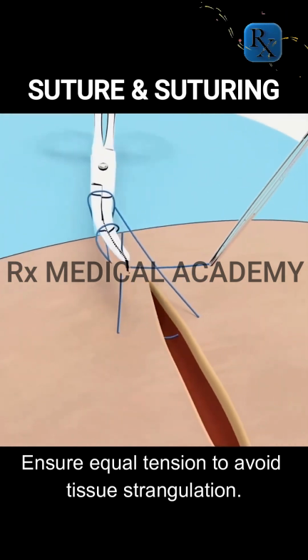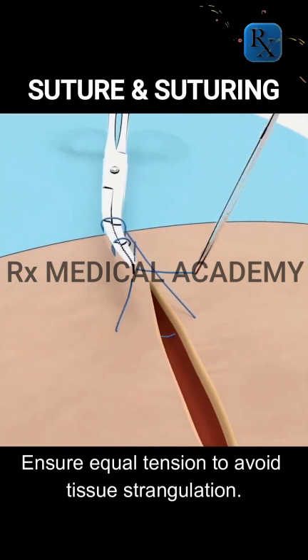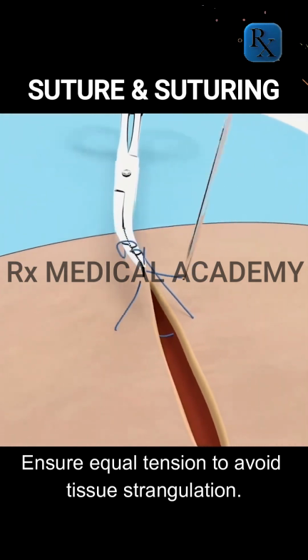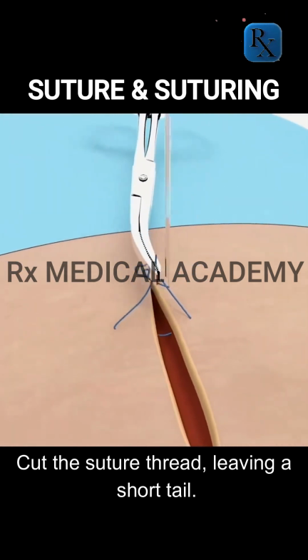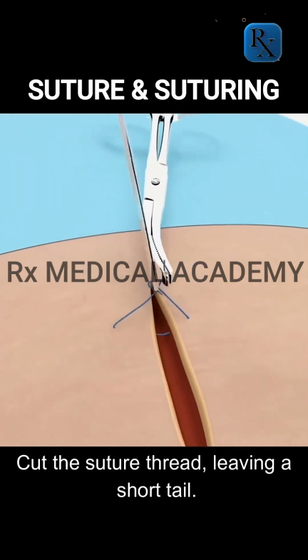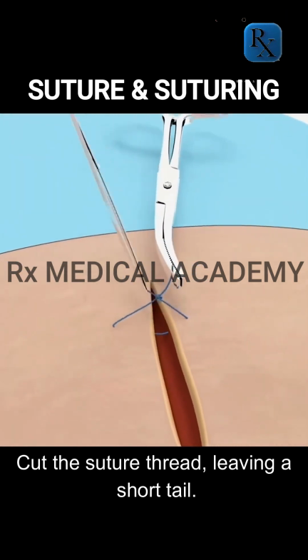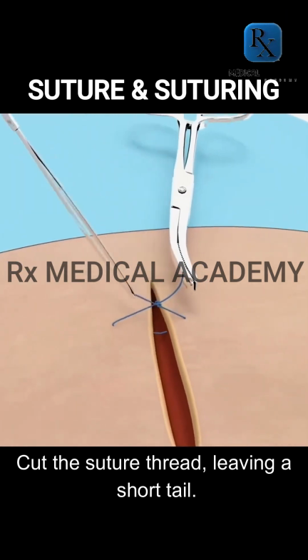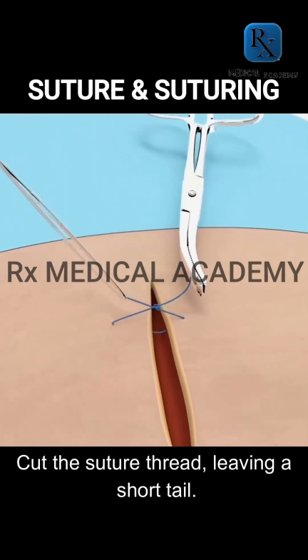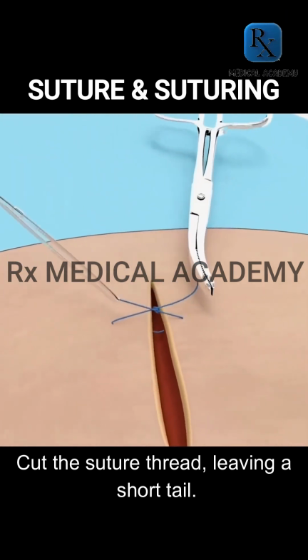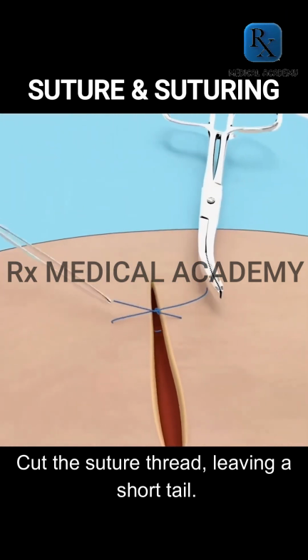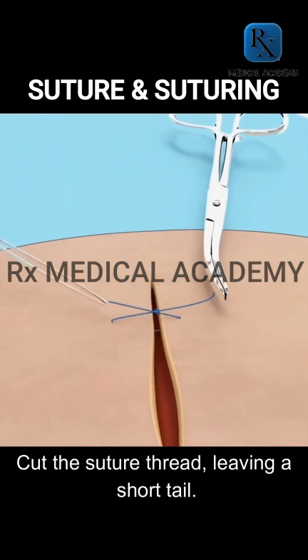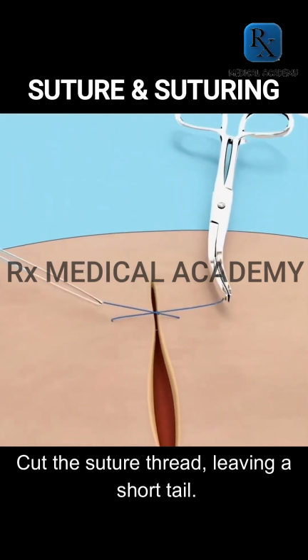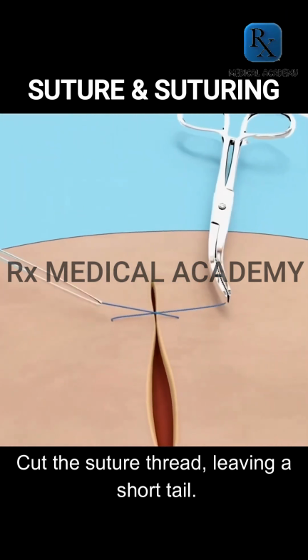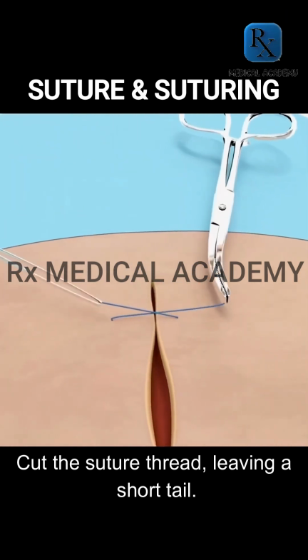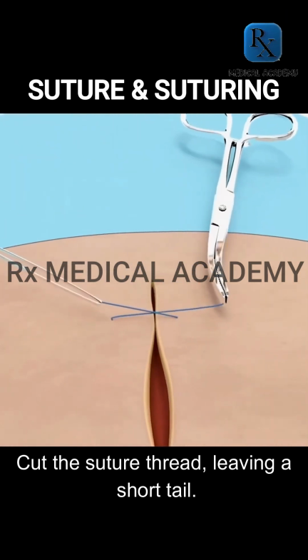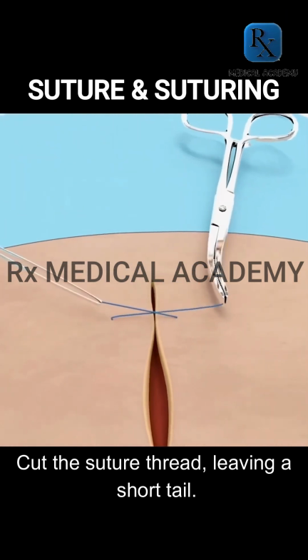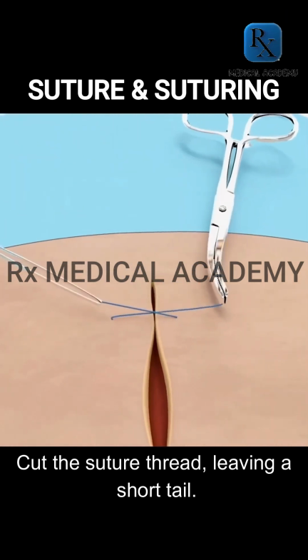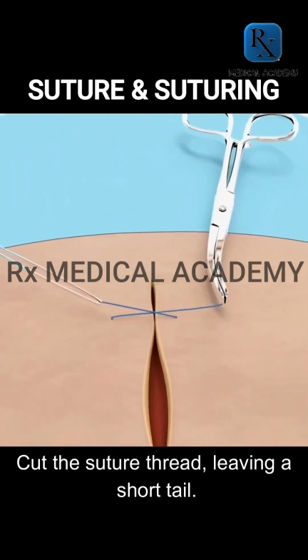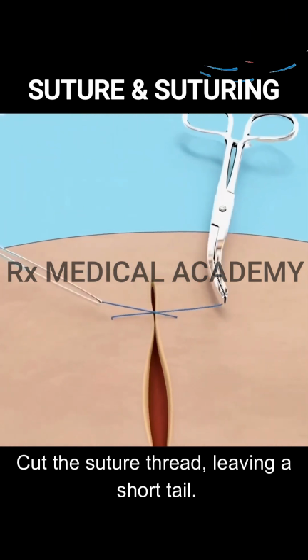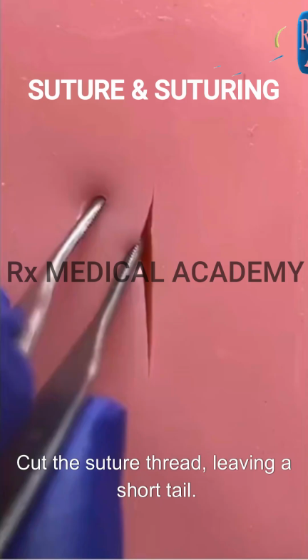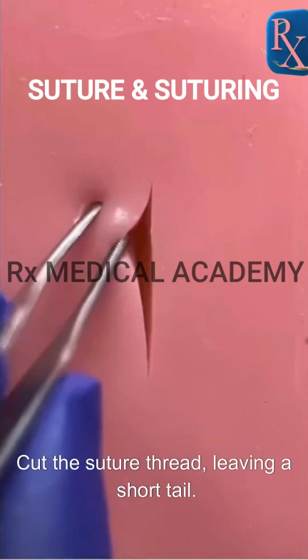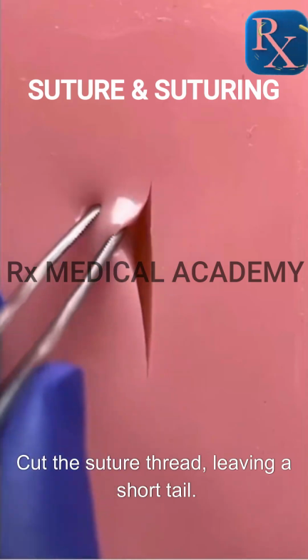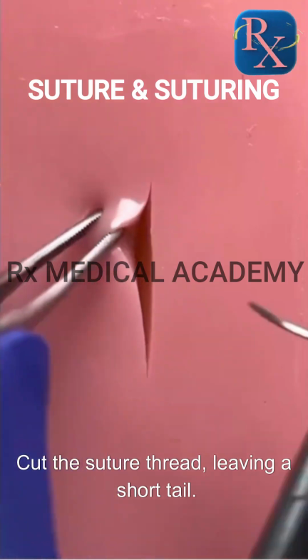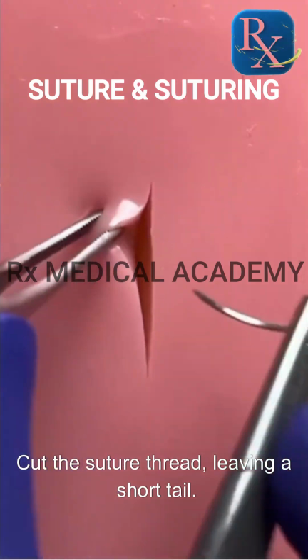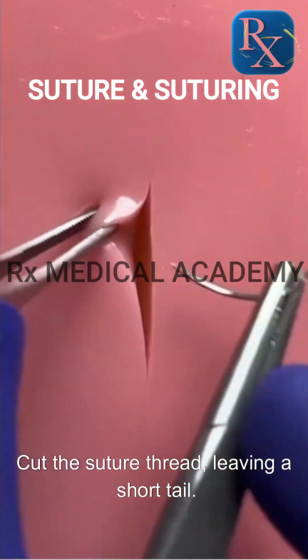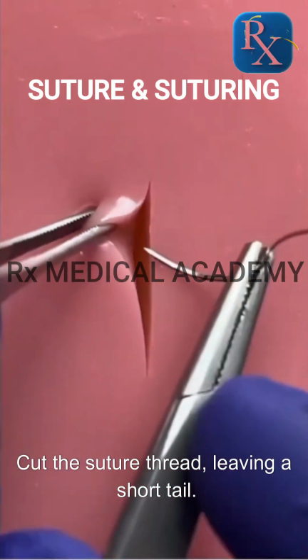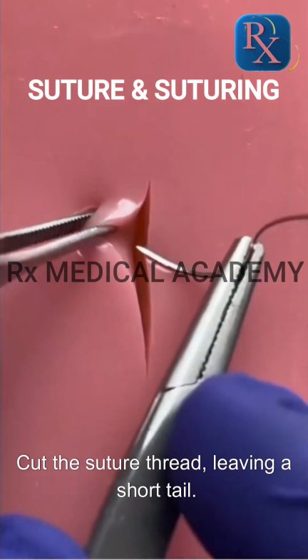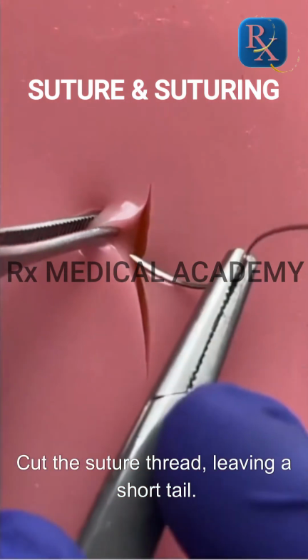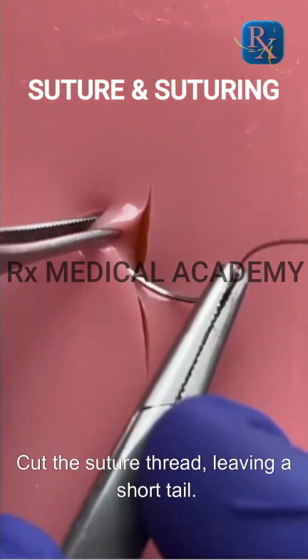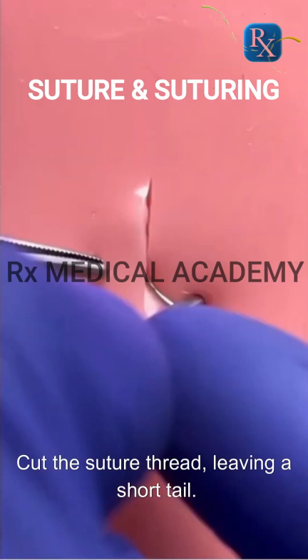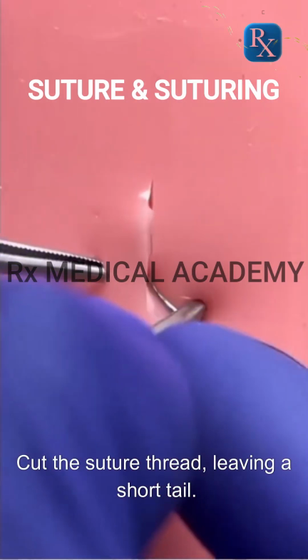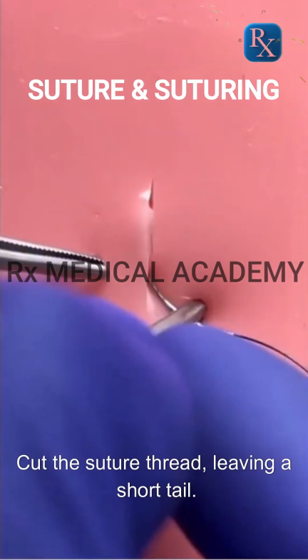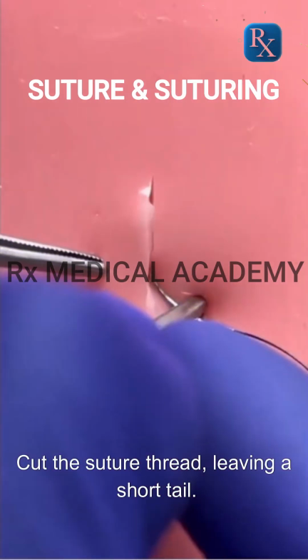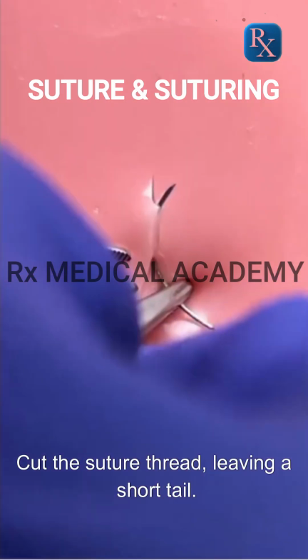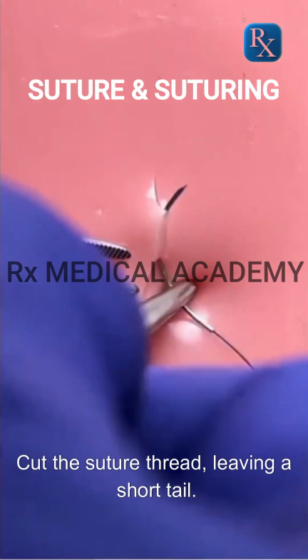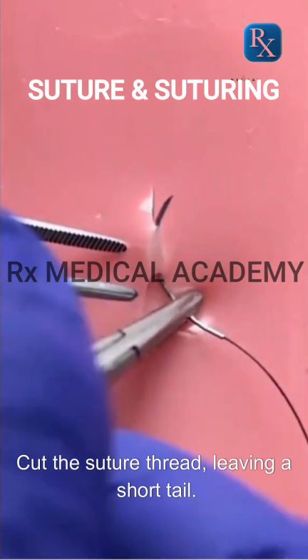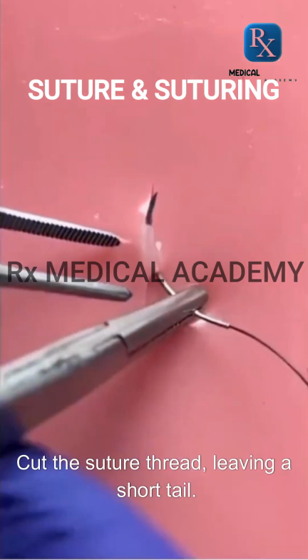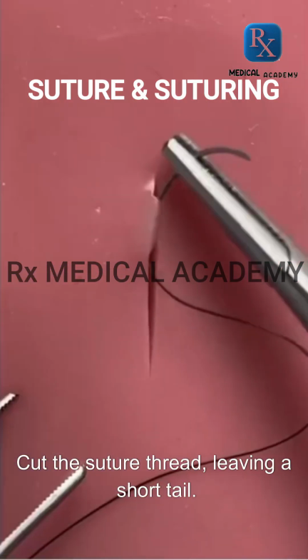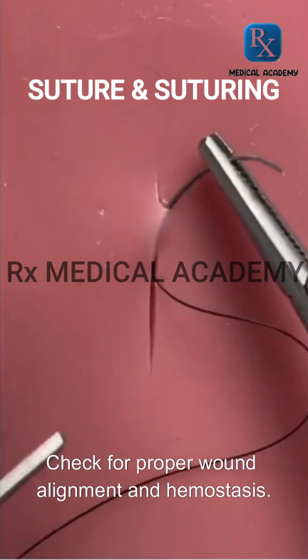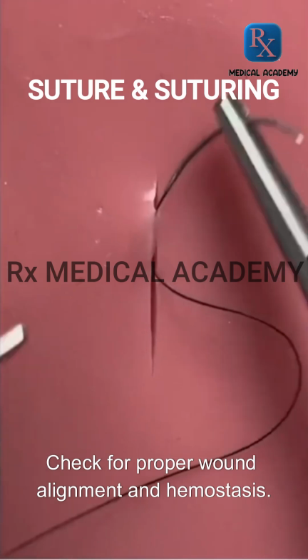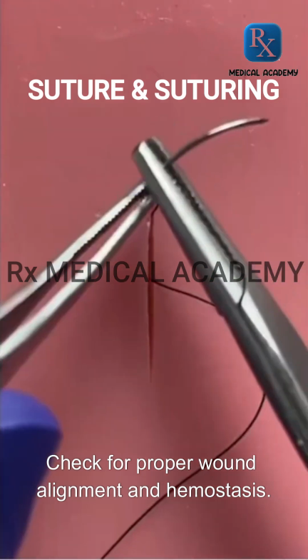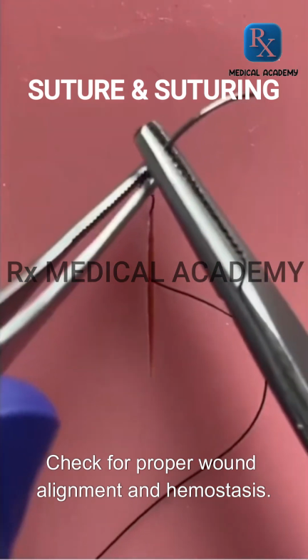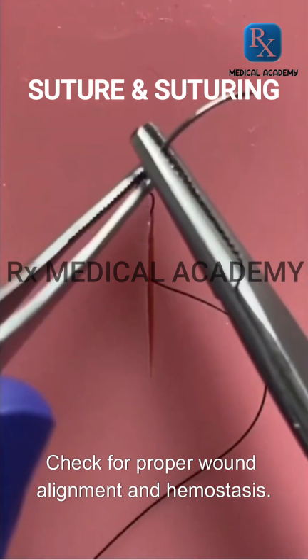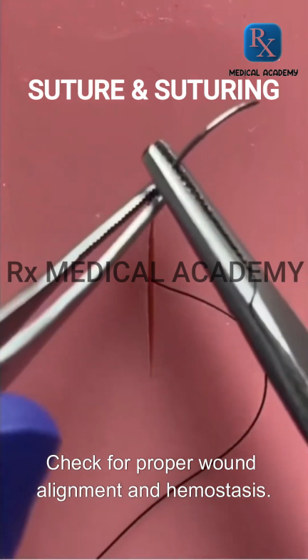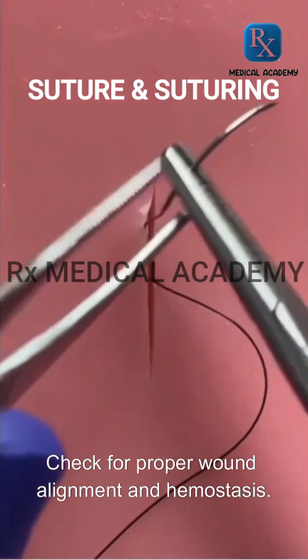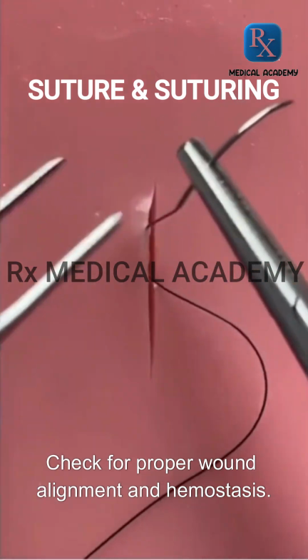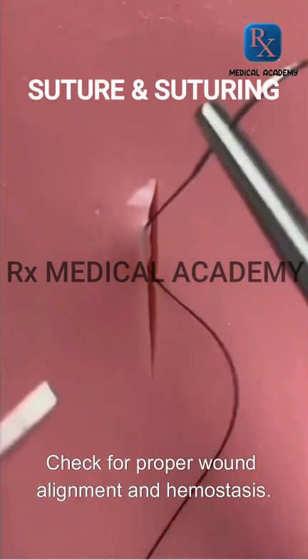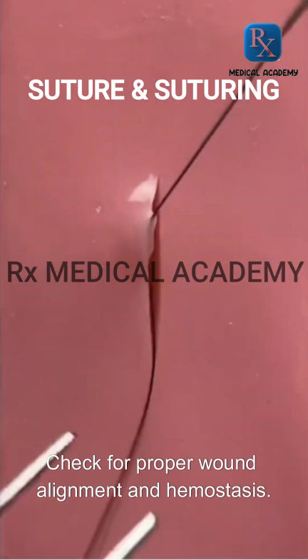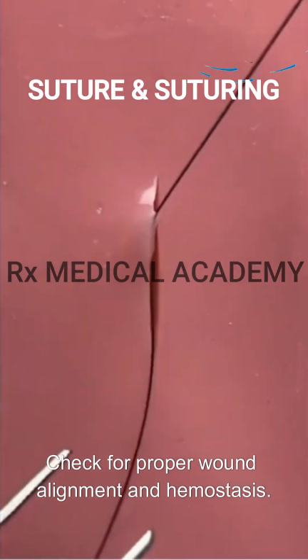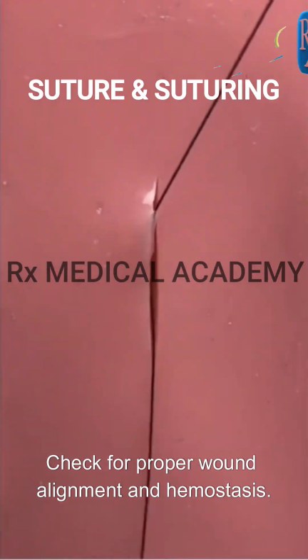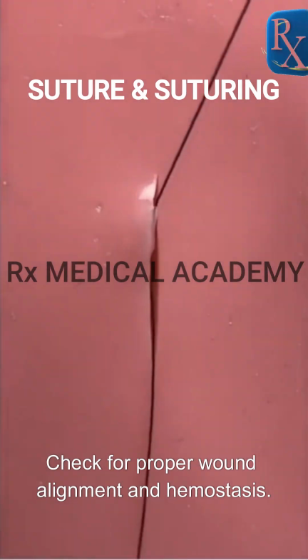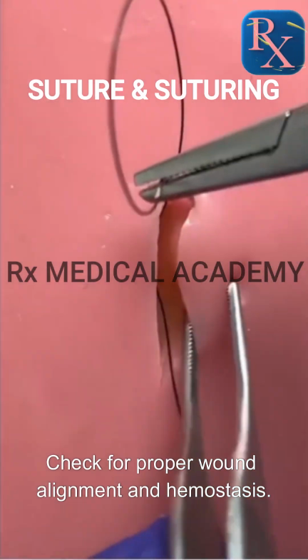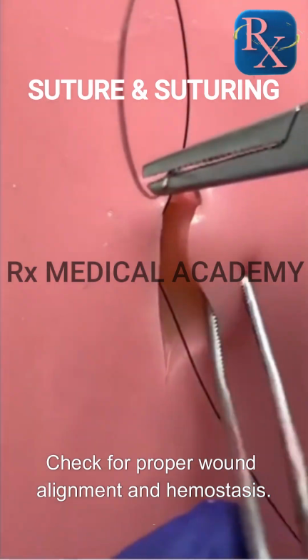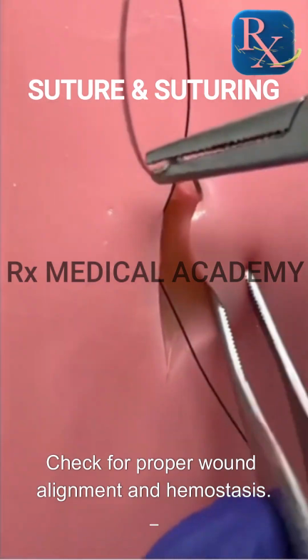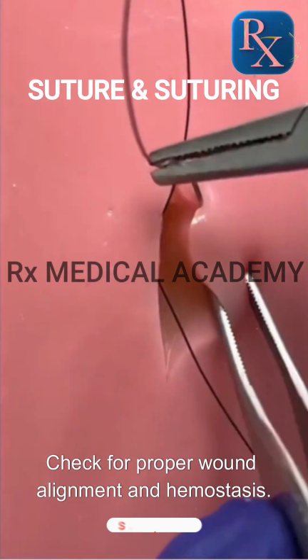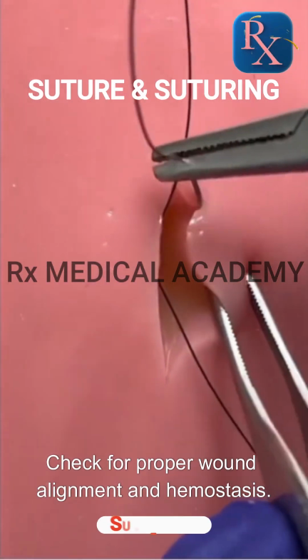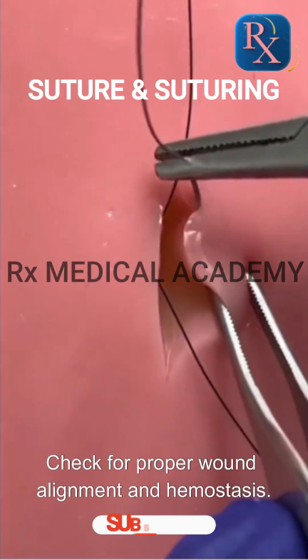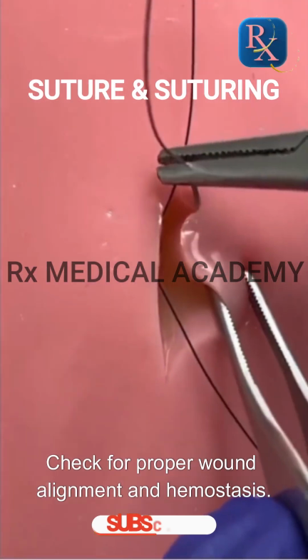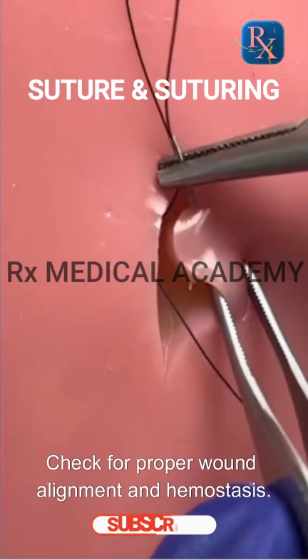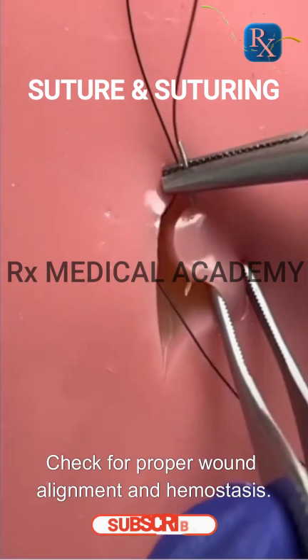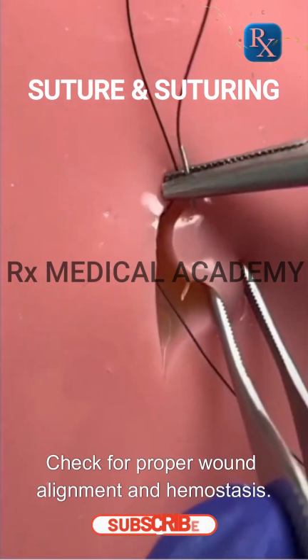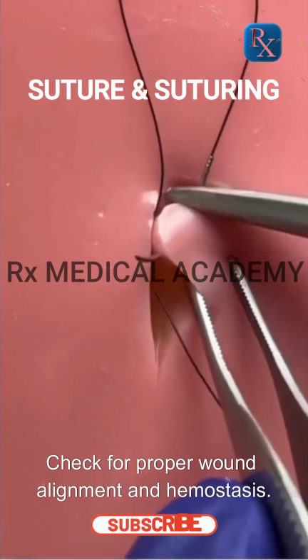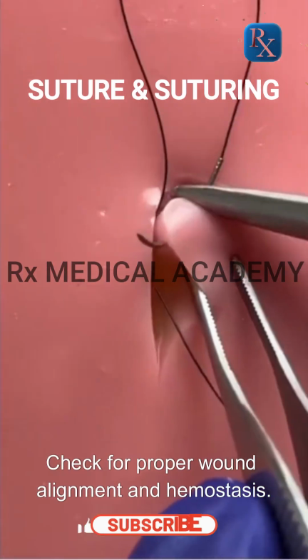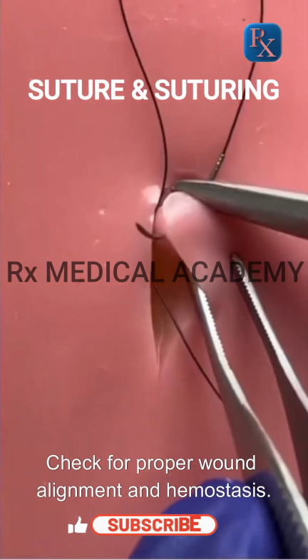Cut the suture thread, leaving a short tail. Check for proper wound alignment and hemostasis.